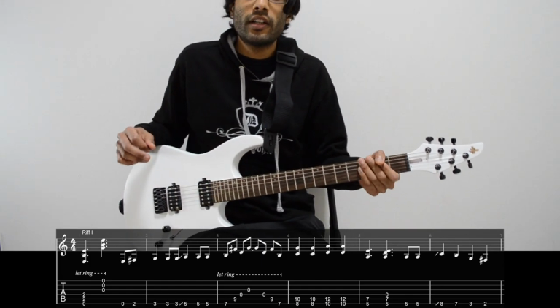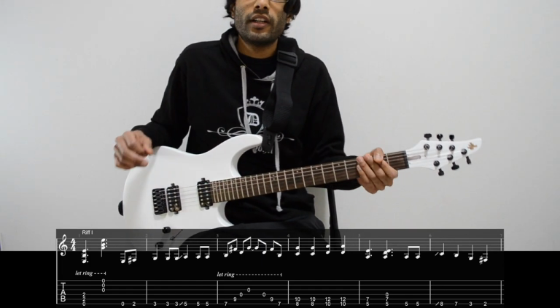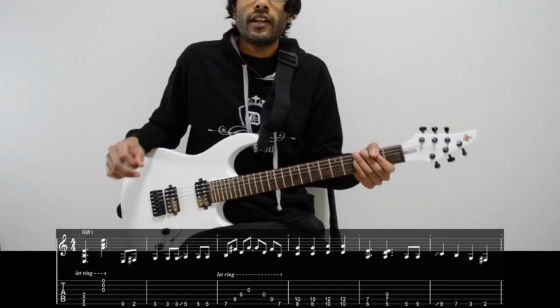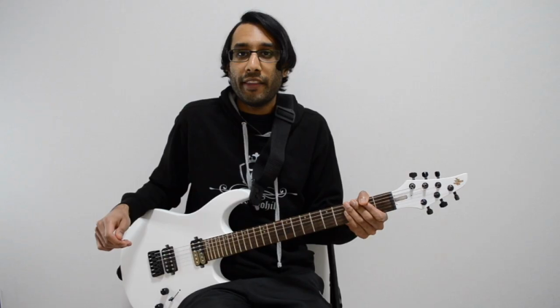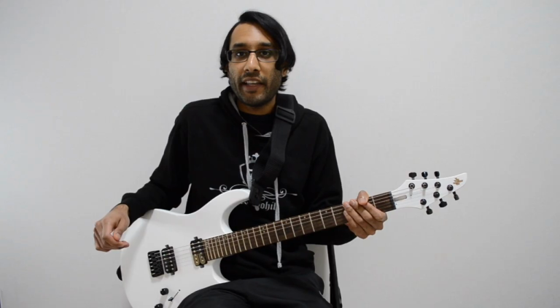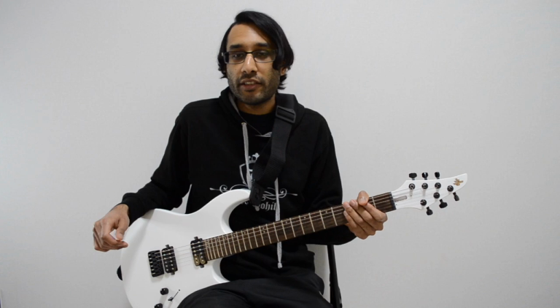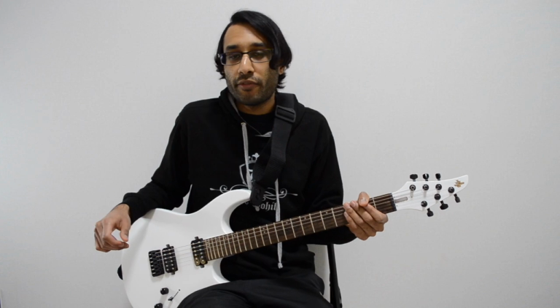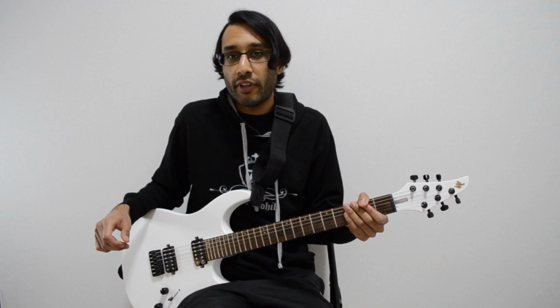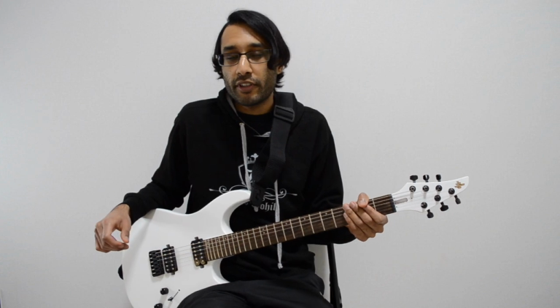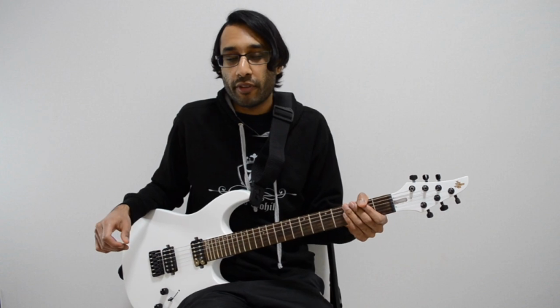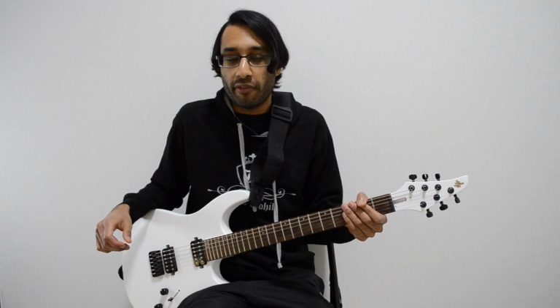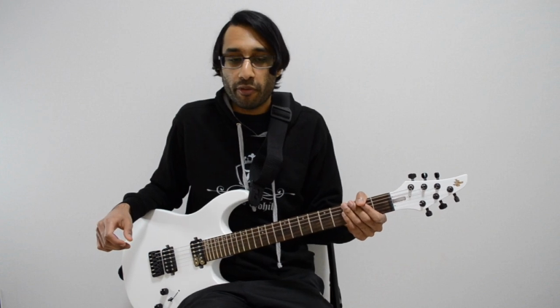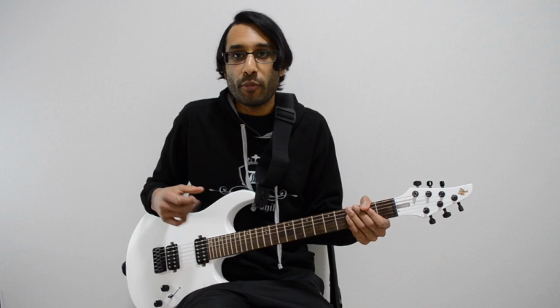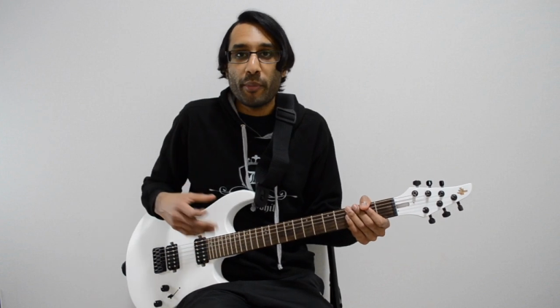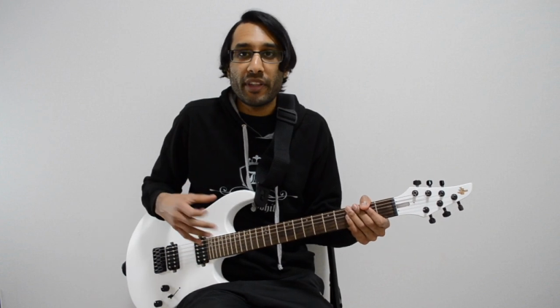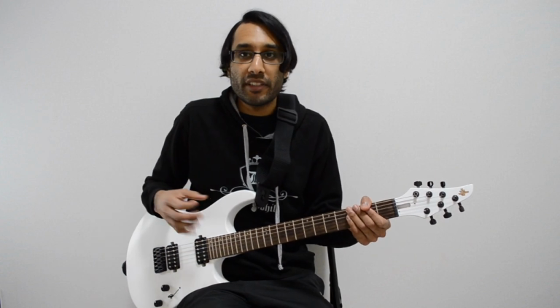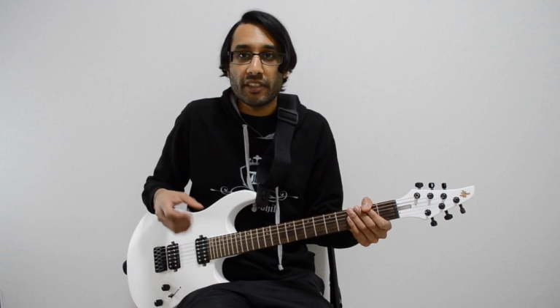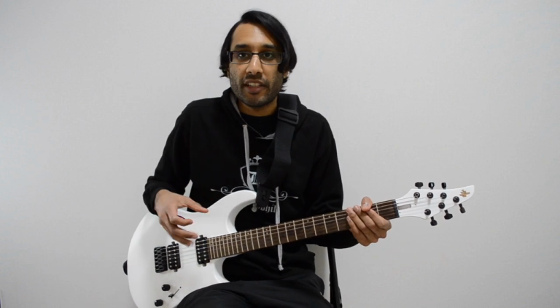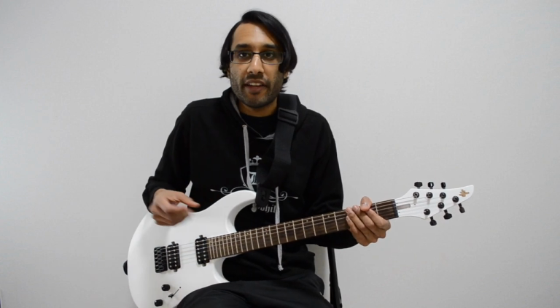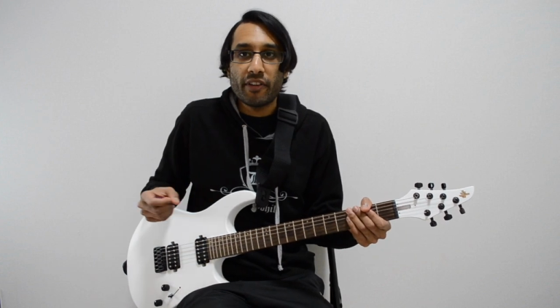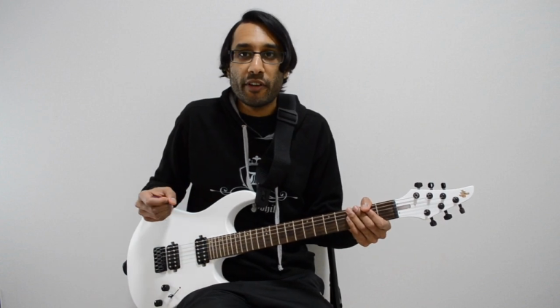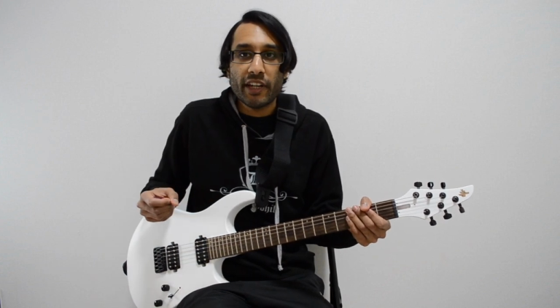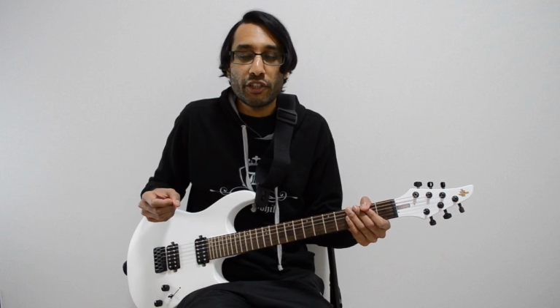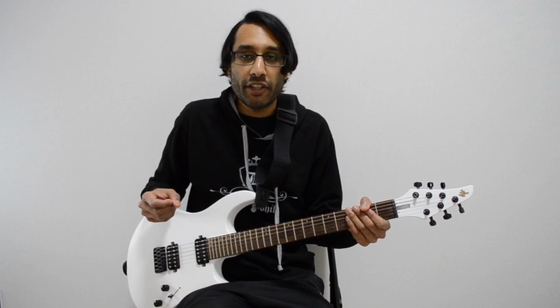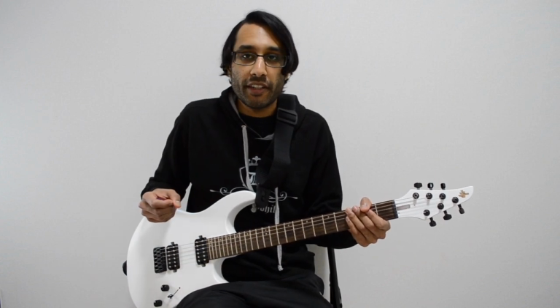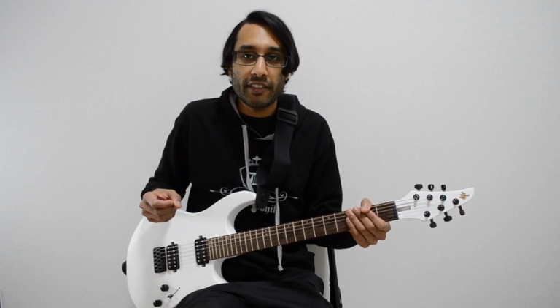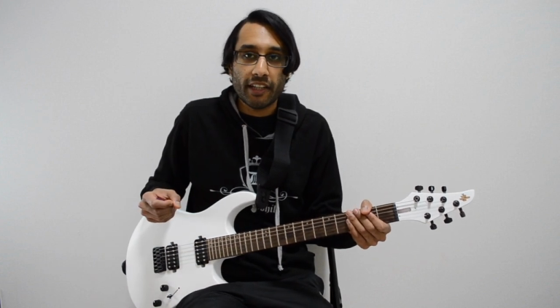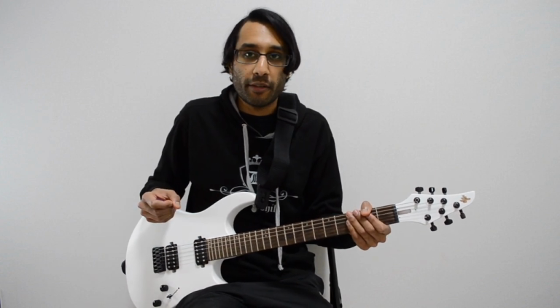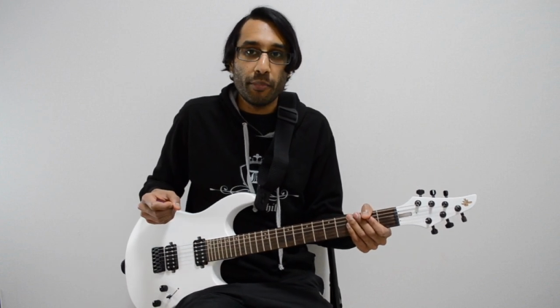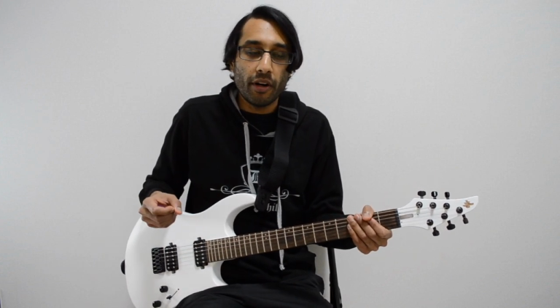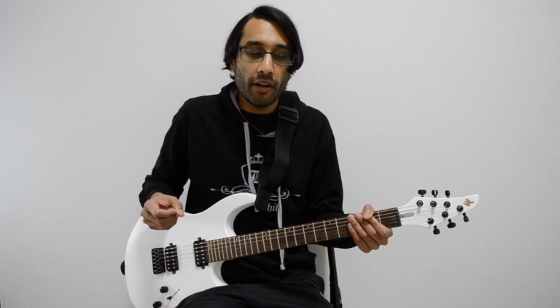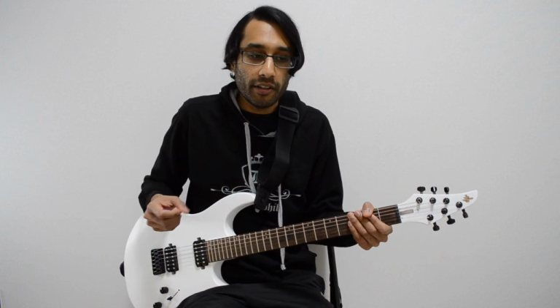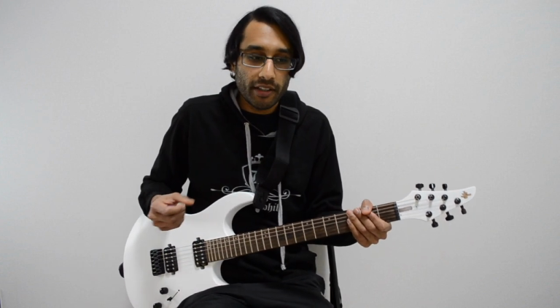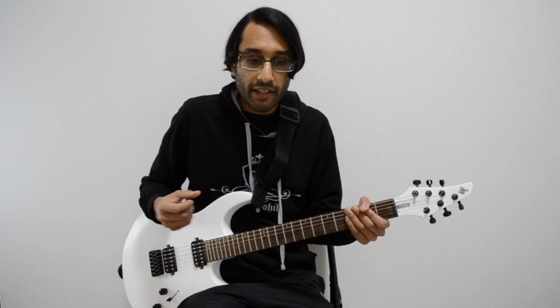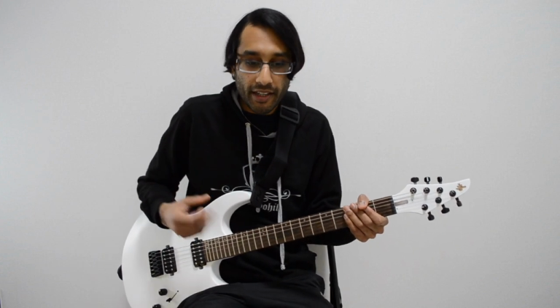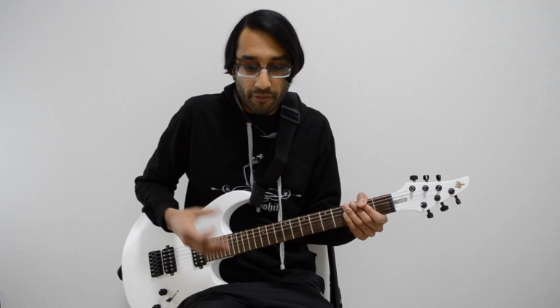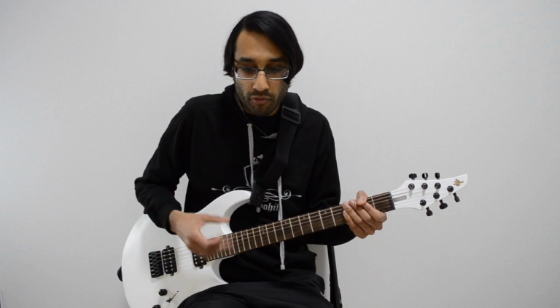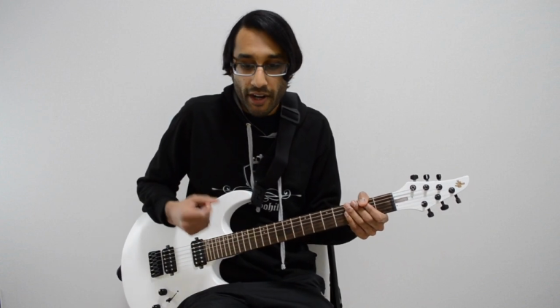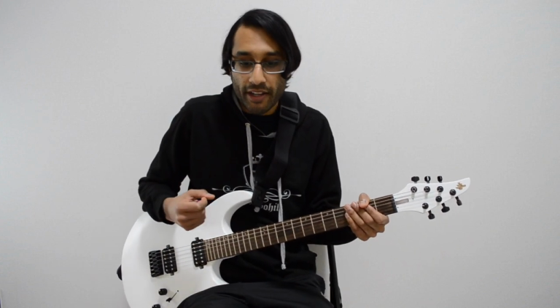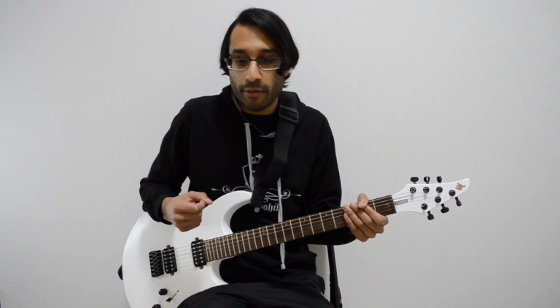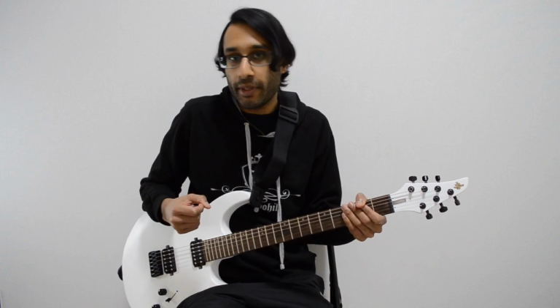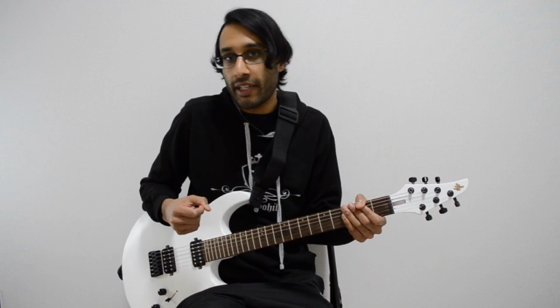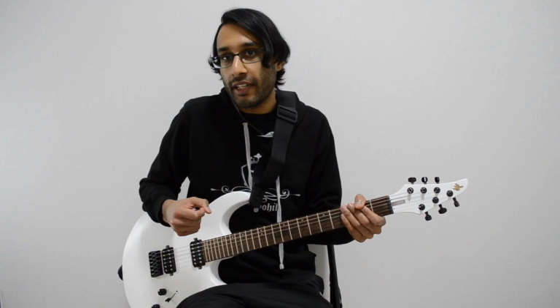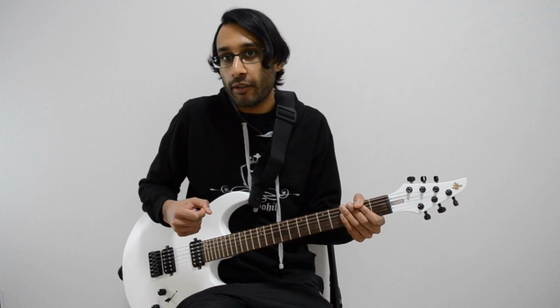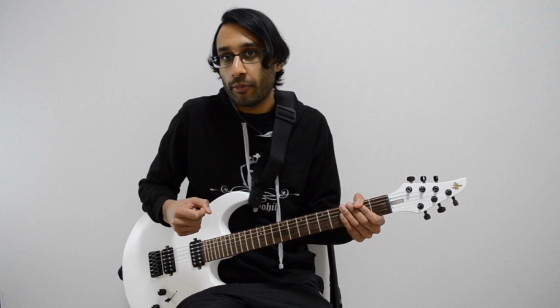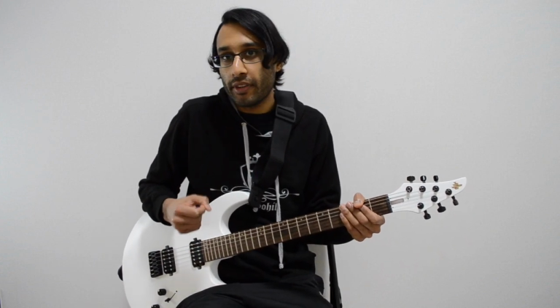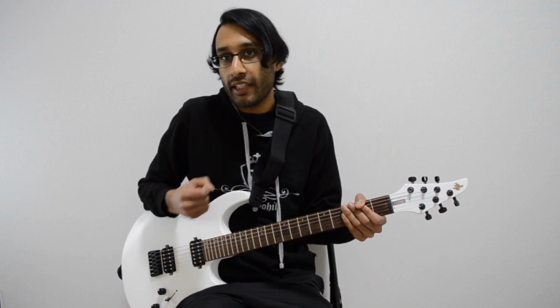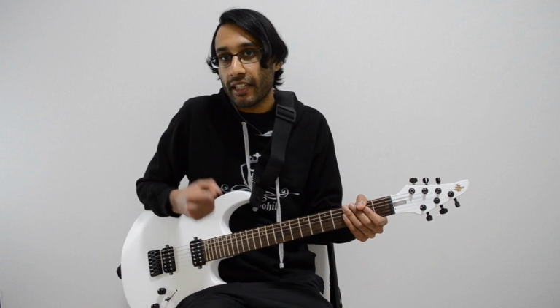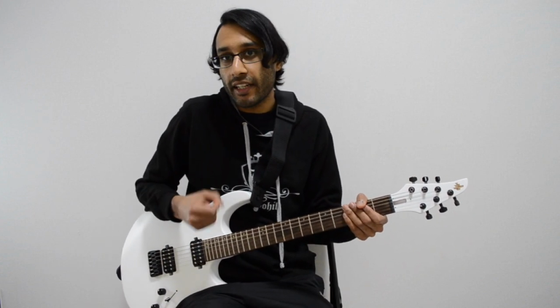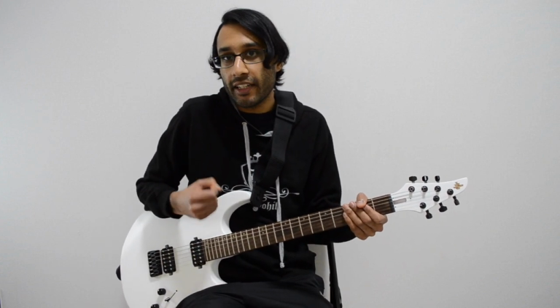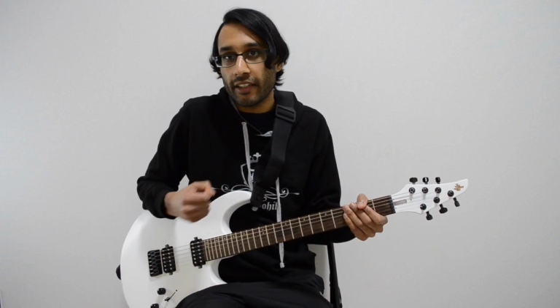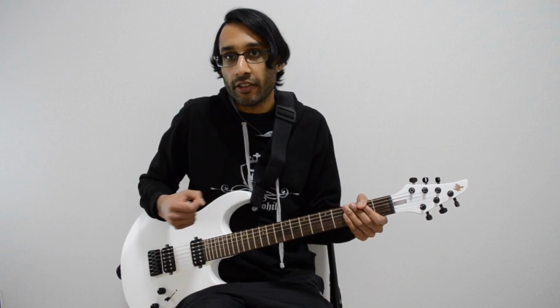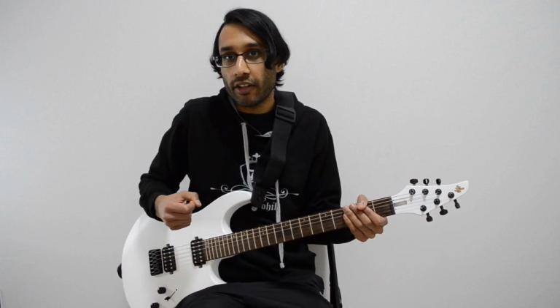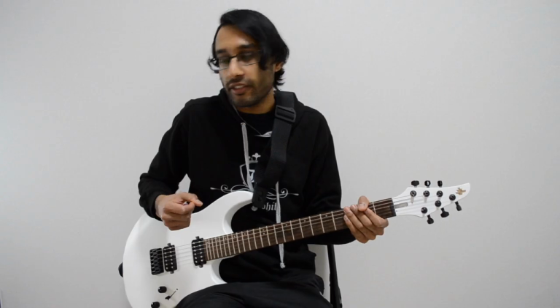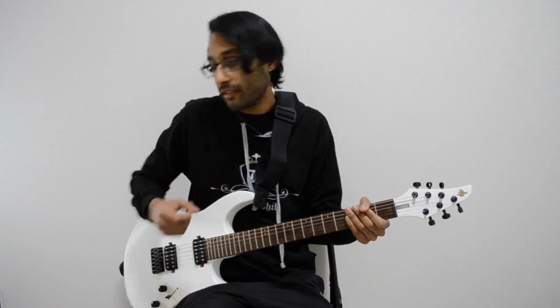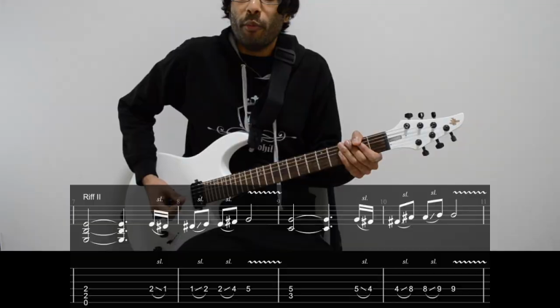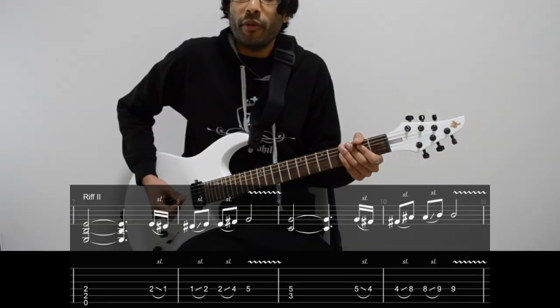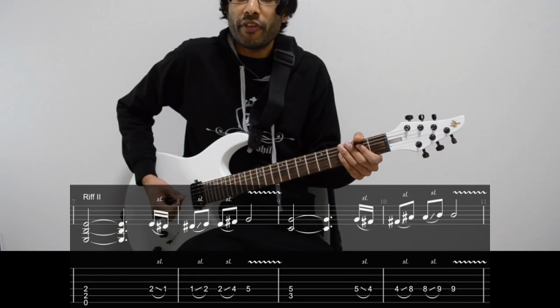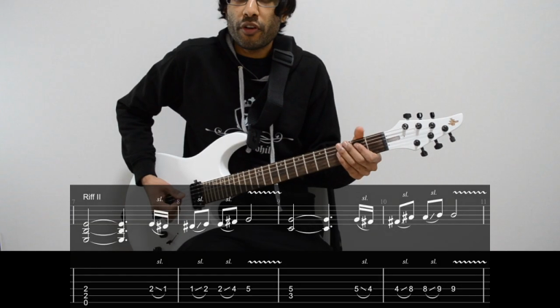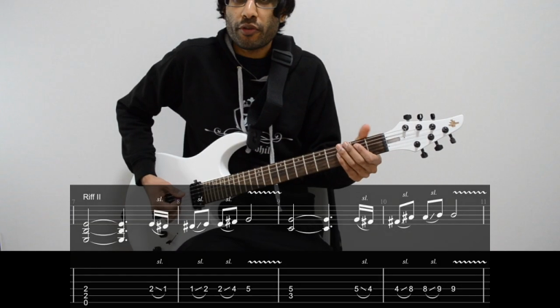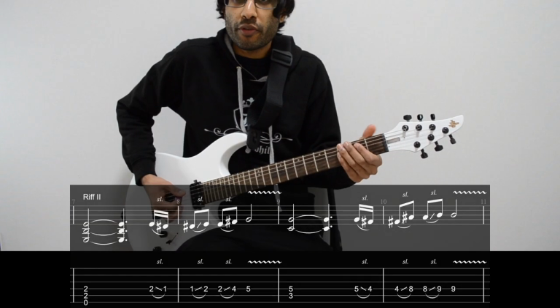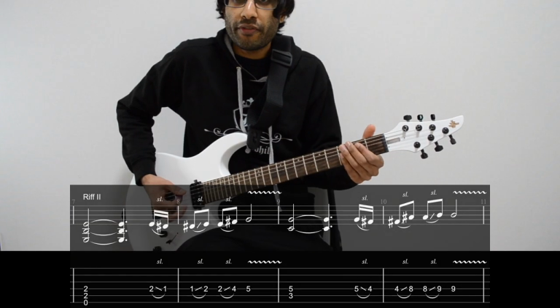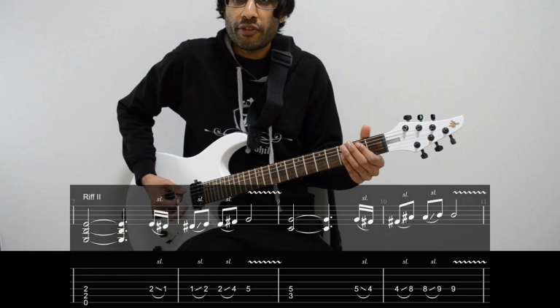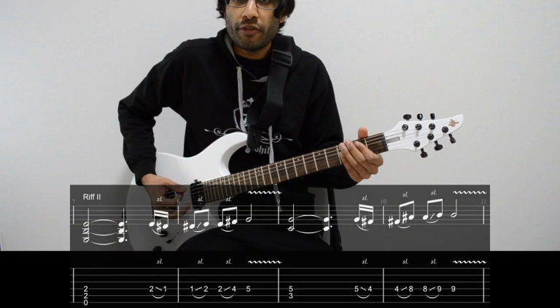And that's the first riff. Remember there's a slight variation in the 2nd bar right at the beginning with the clean guitars. Moving on to riff 2.